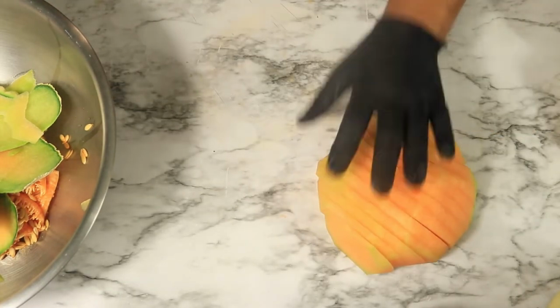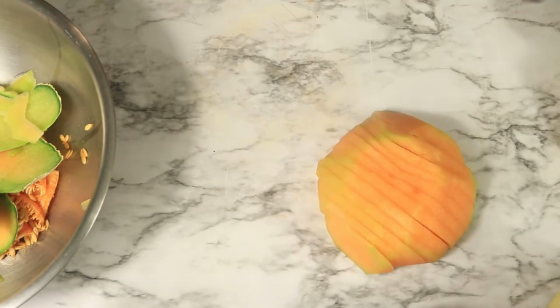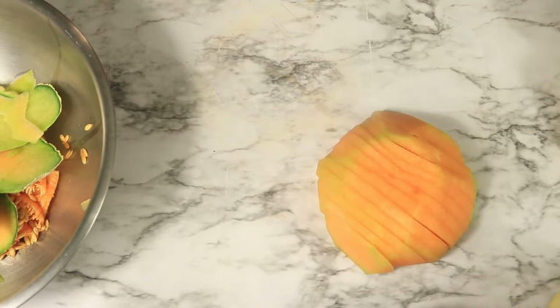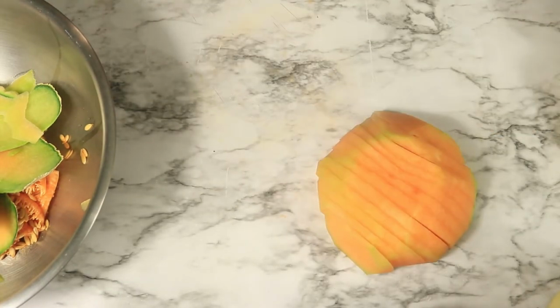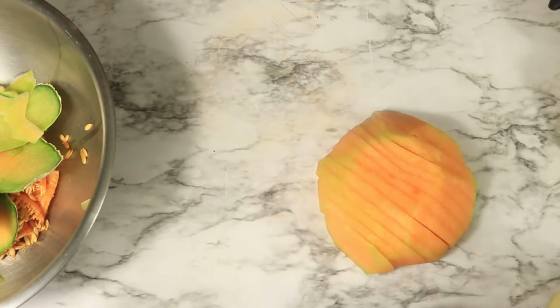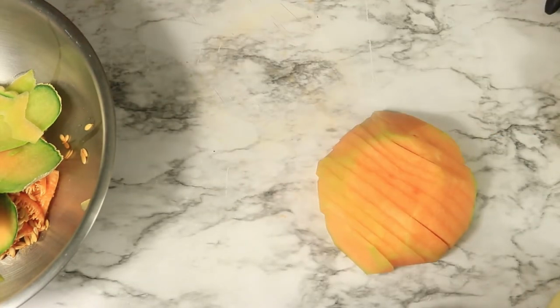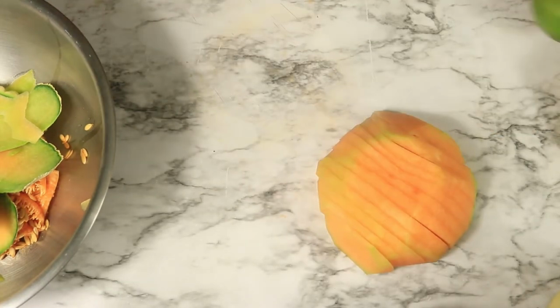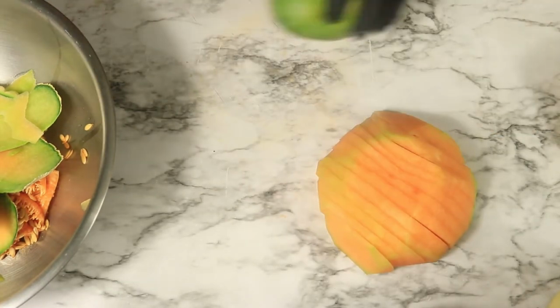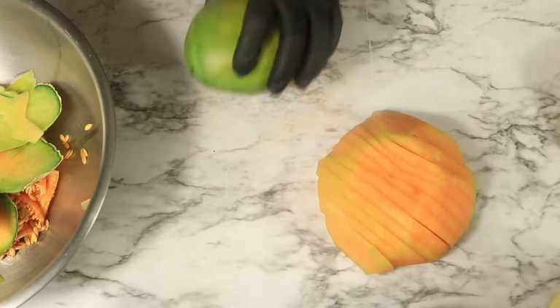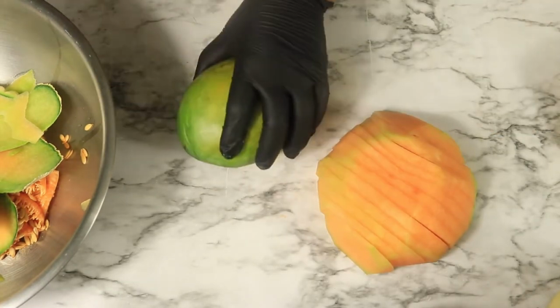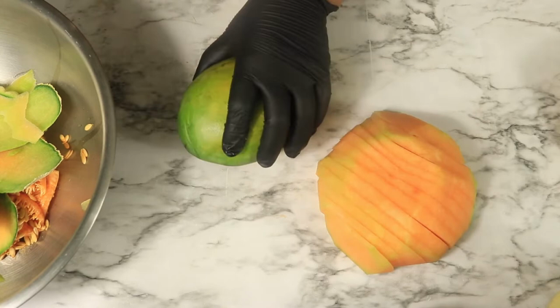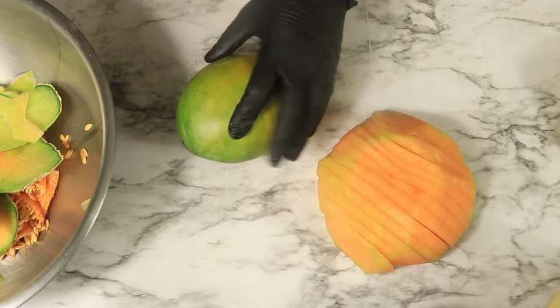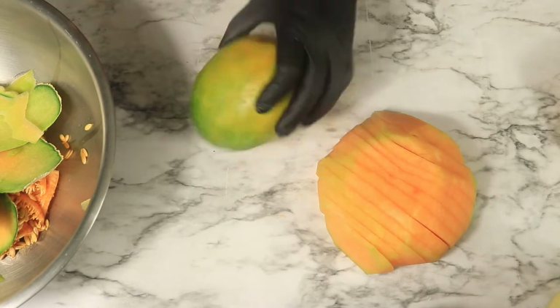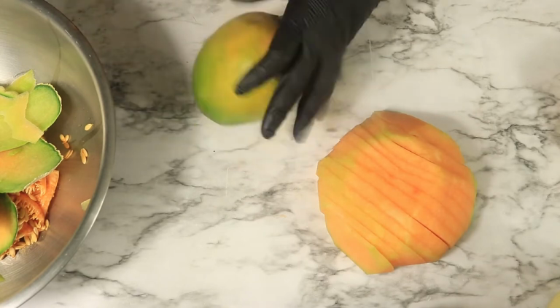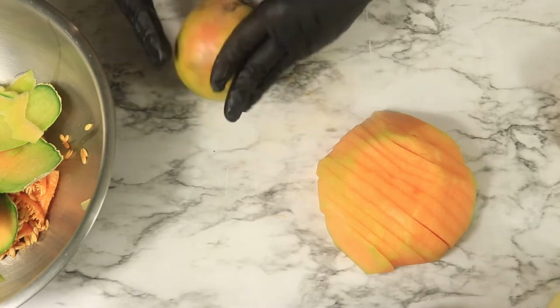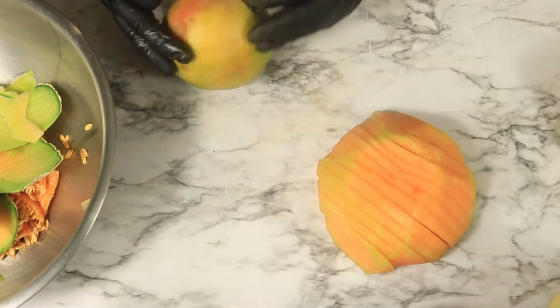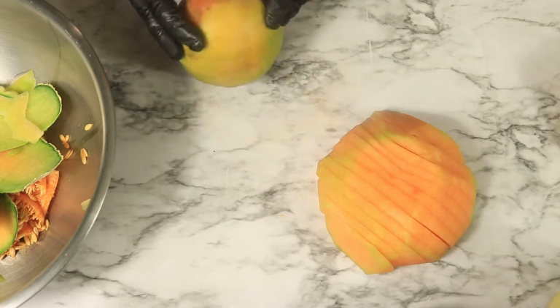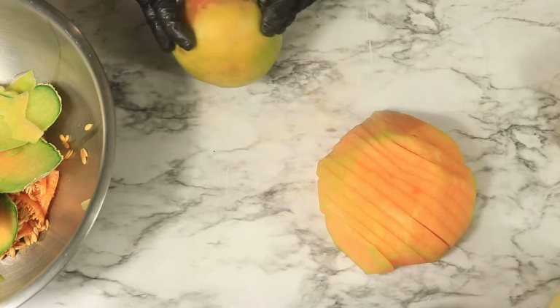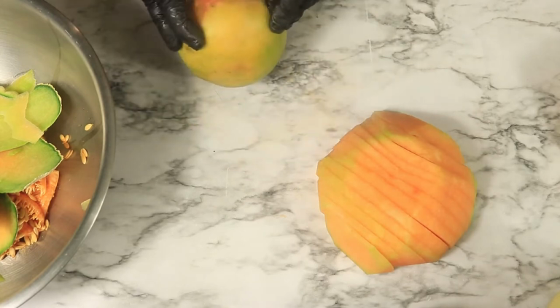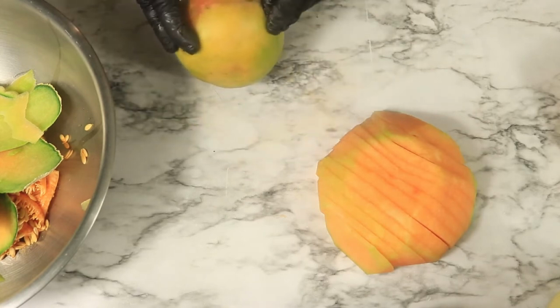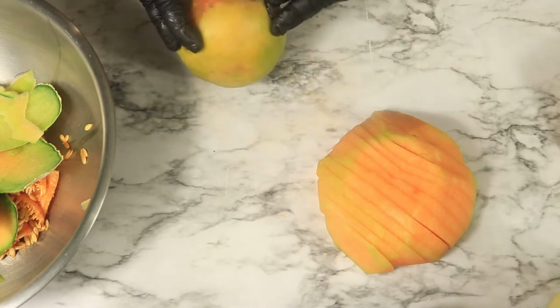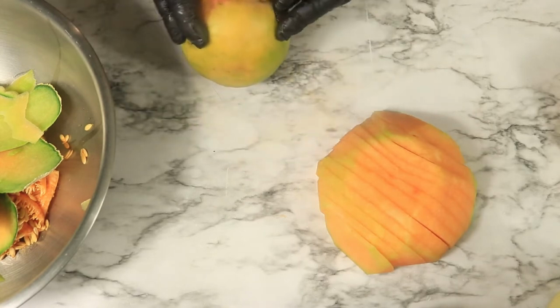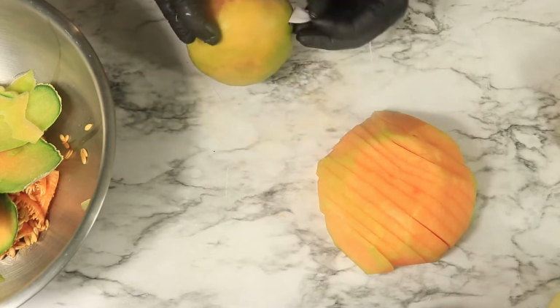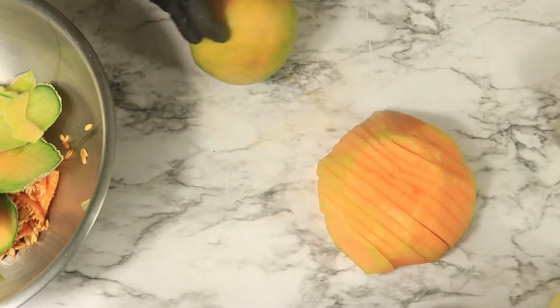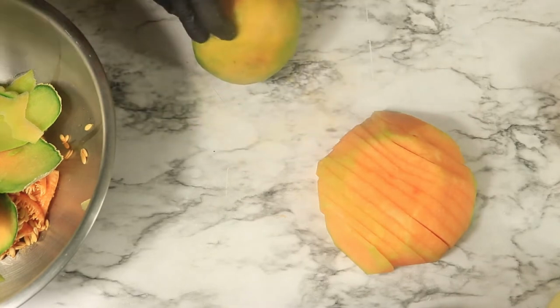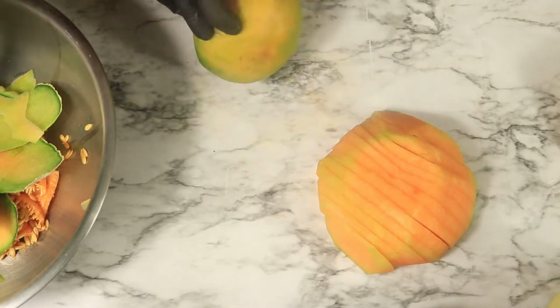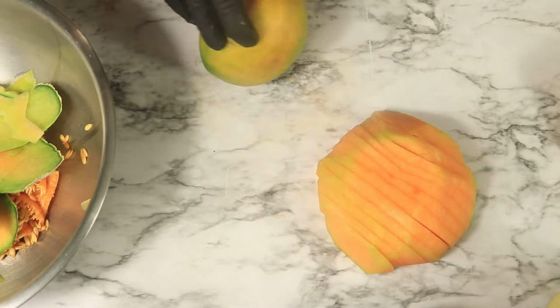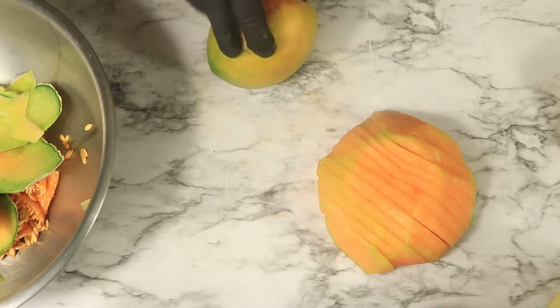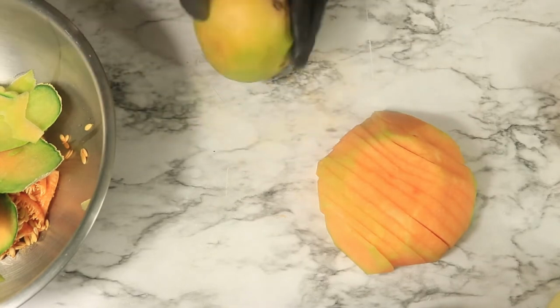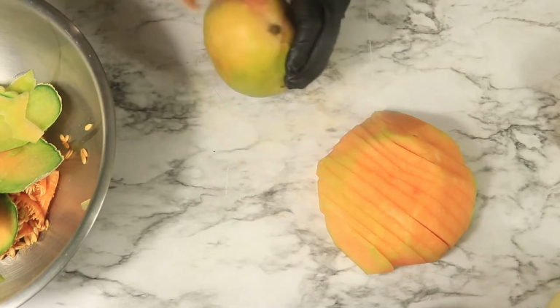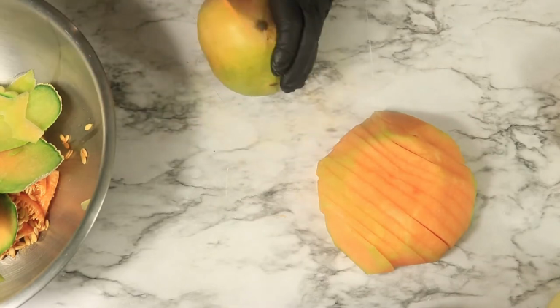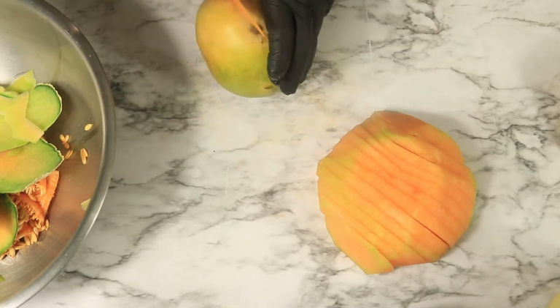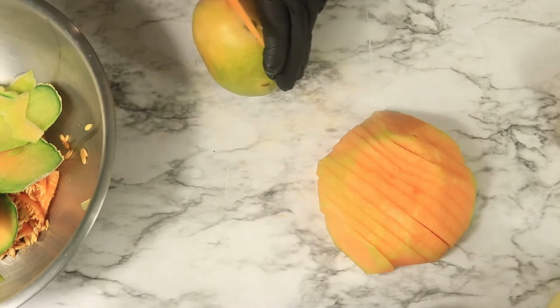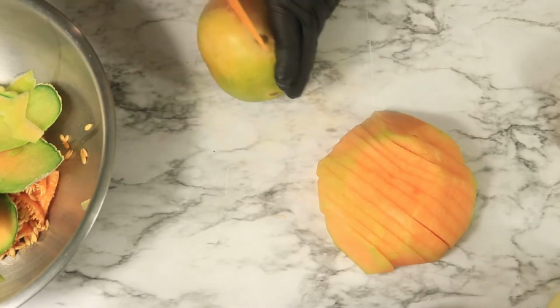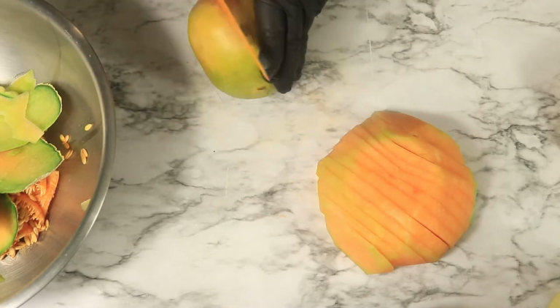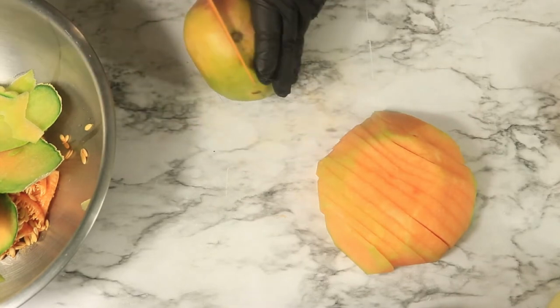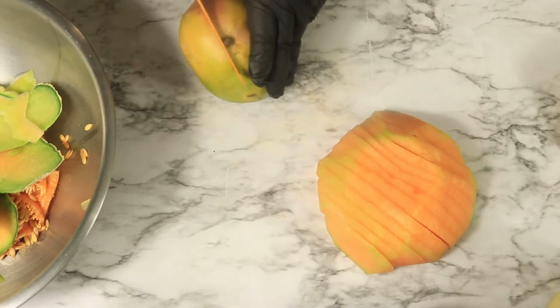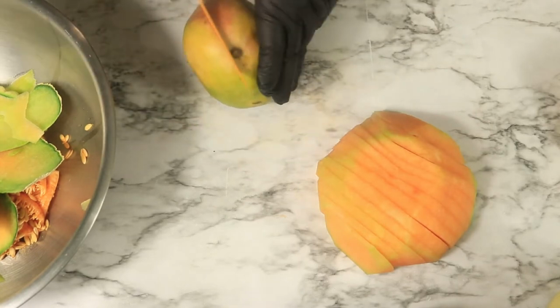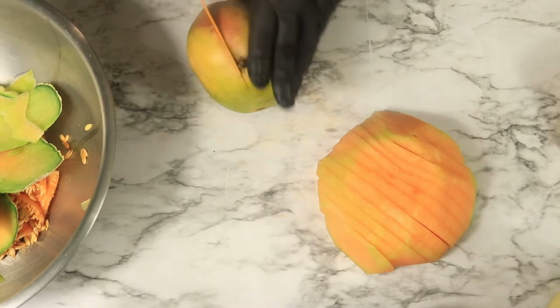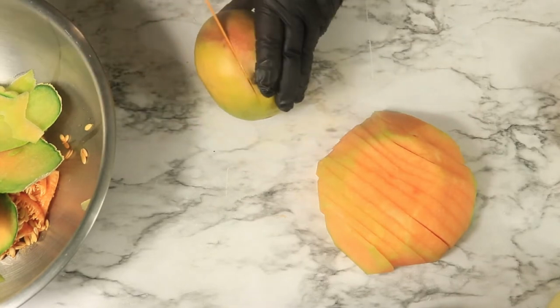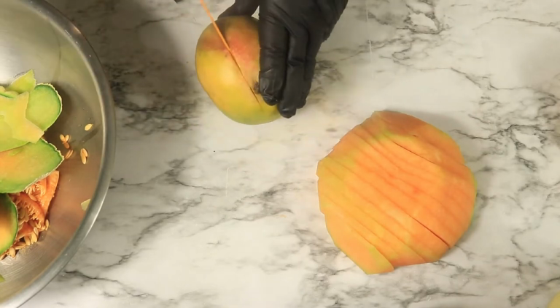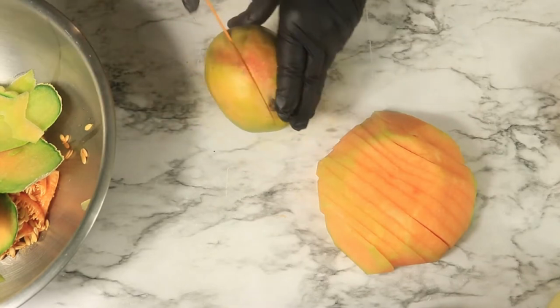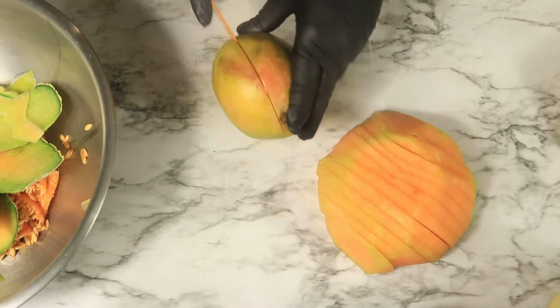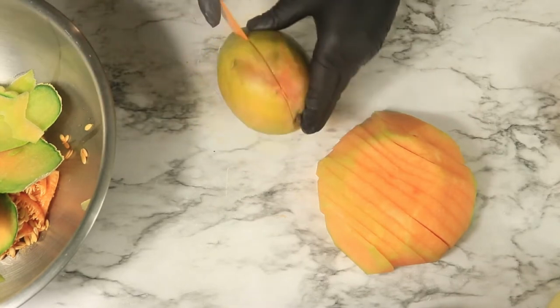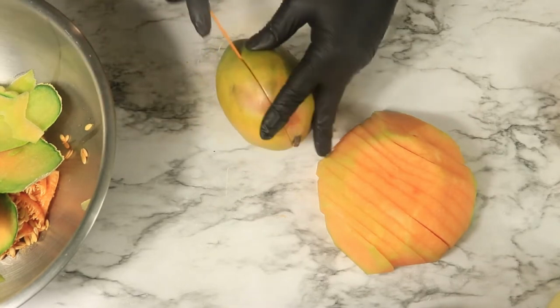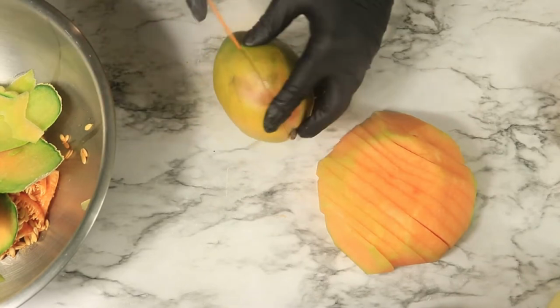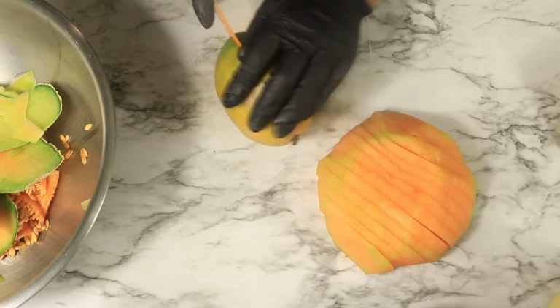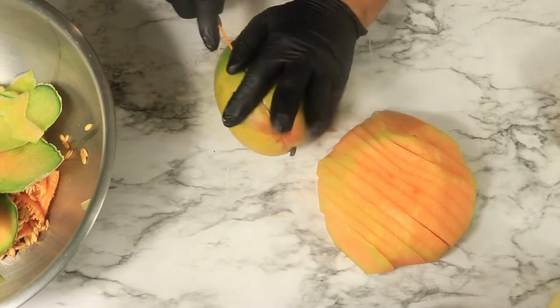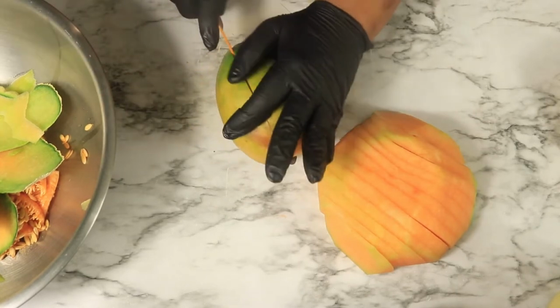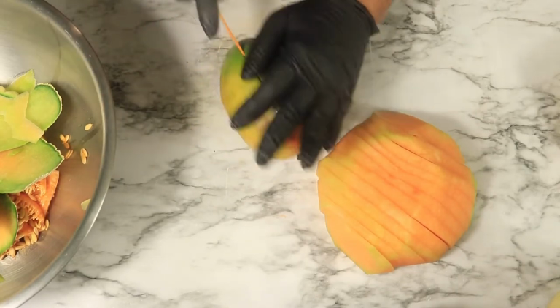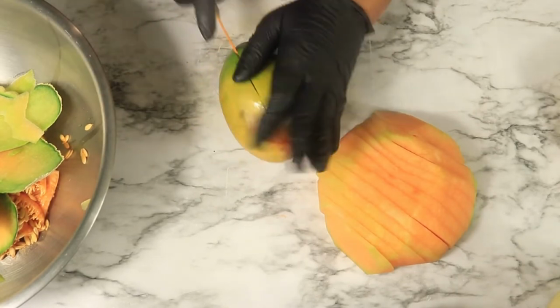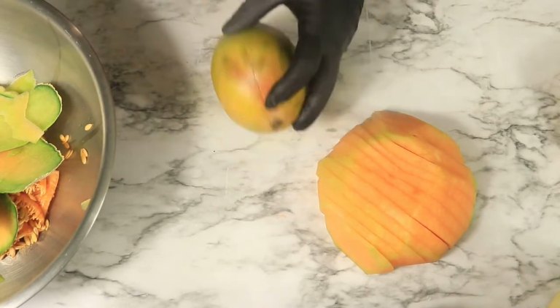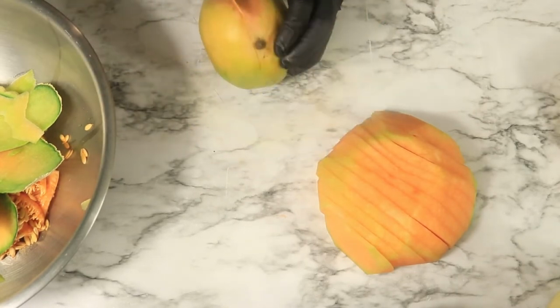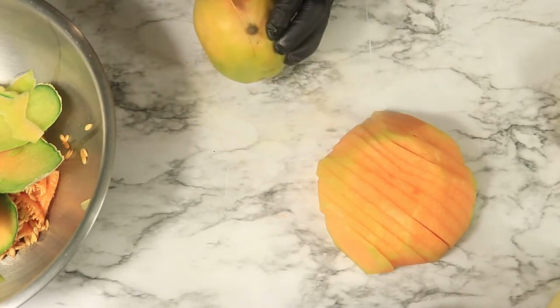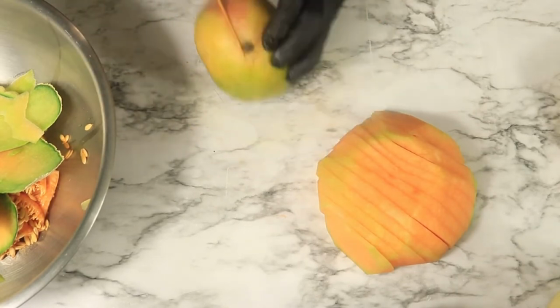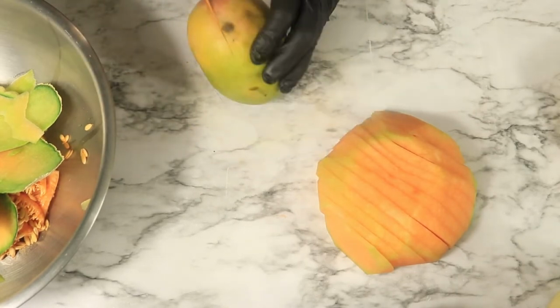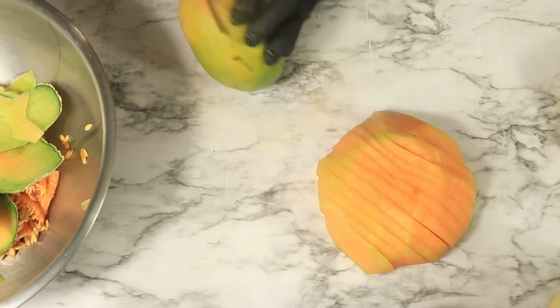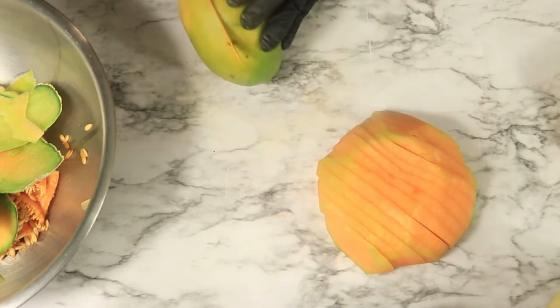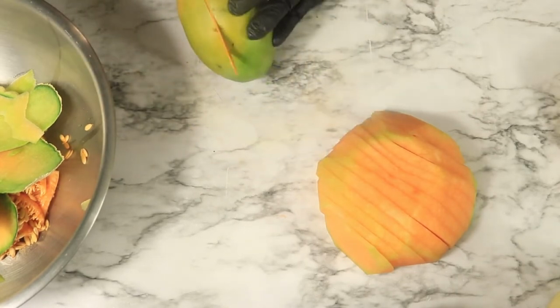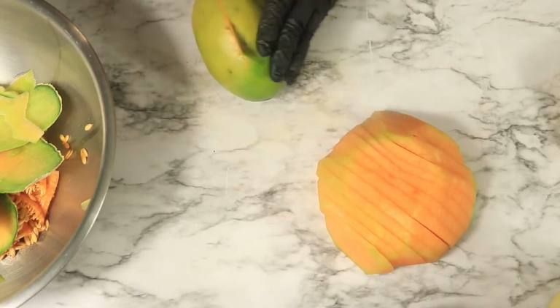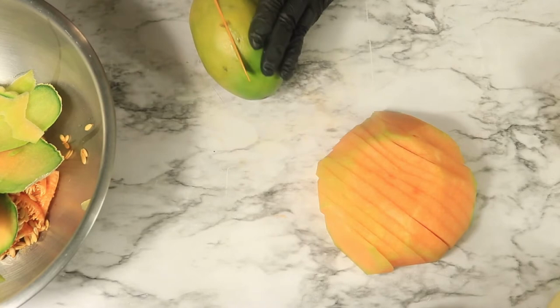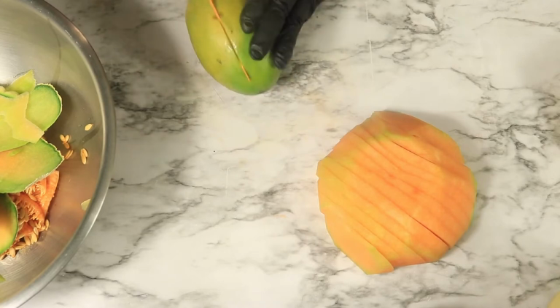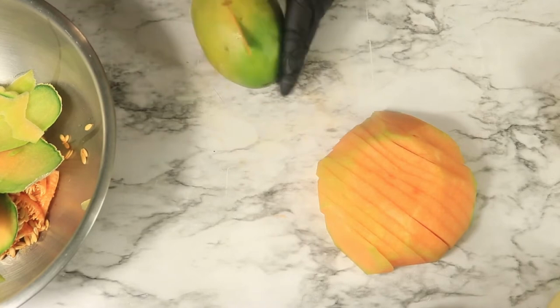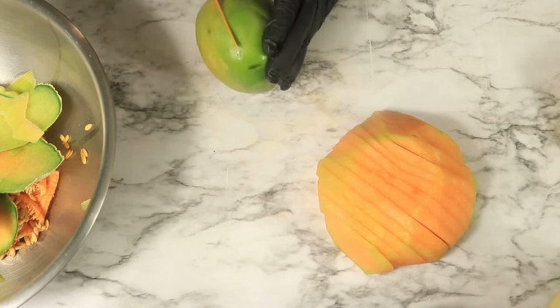Now I'm going to set this cantaloupe to the side and start working on my mango. I'm going to cut the mangoes into small cubes.